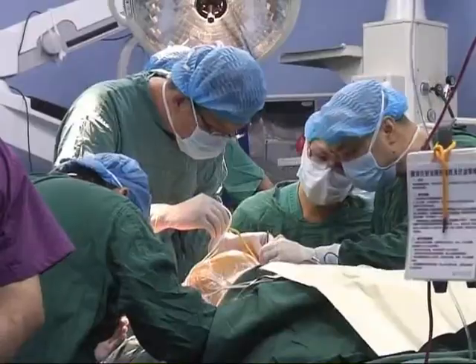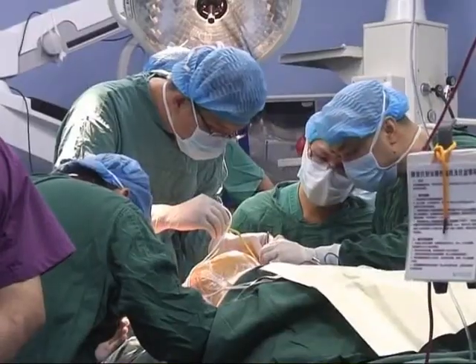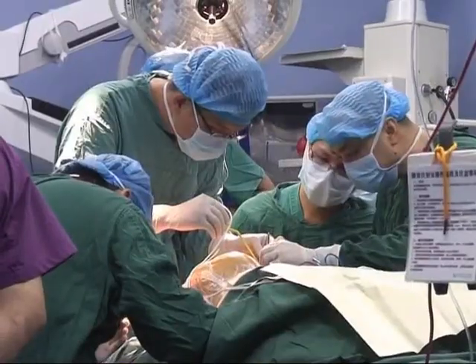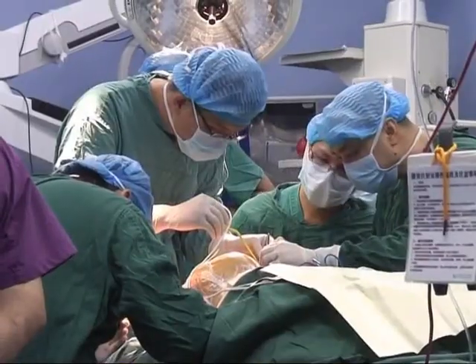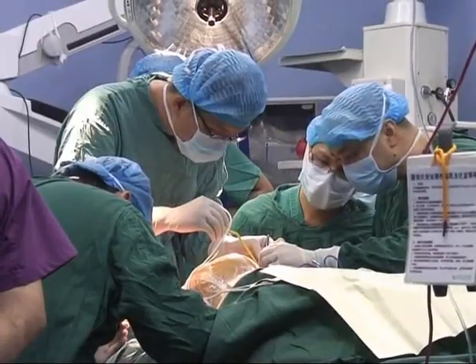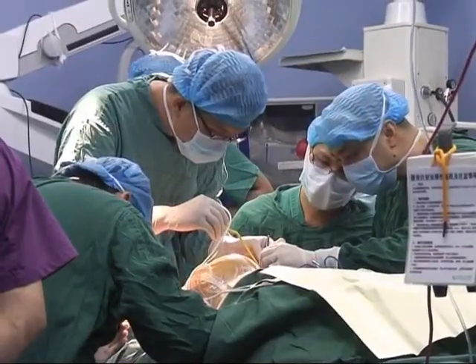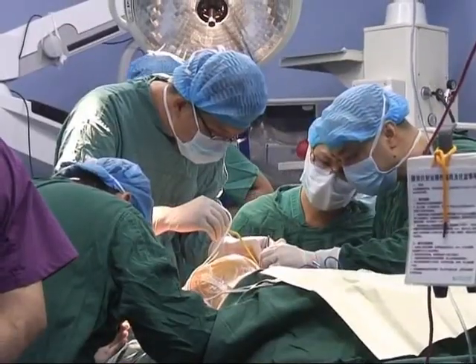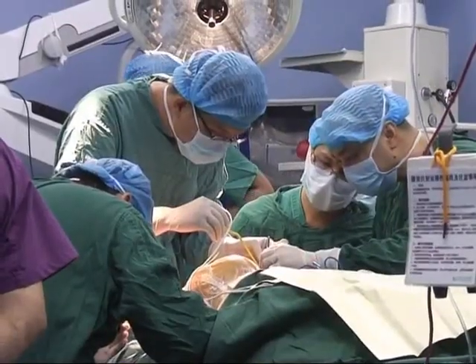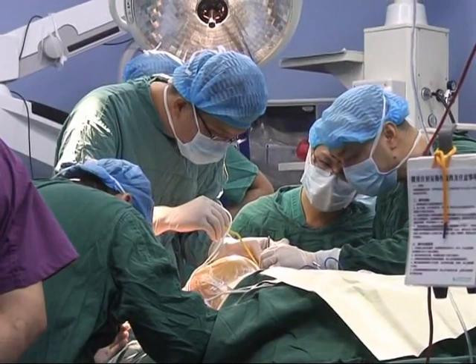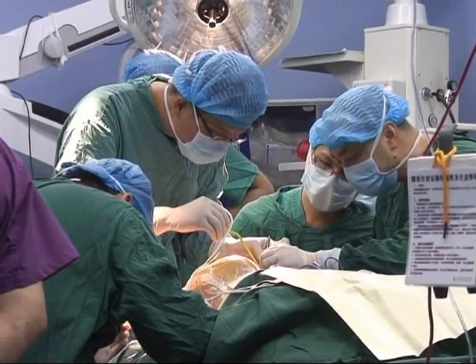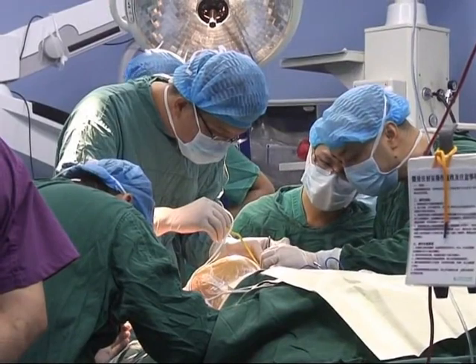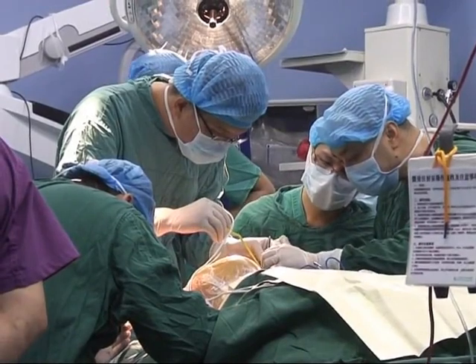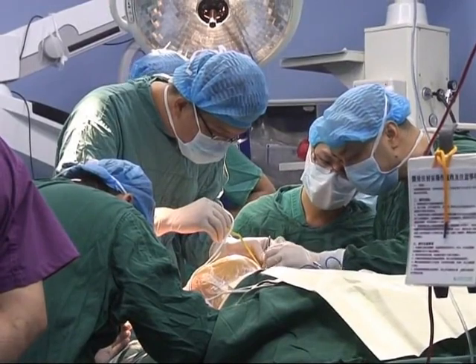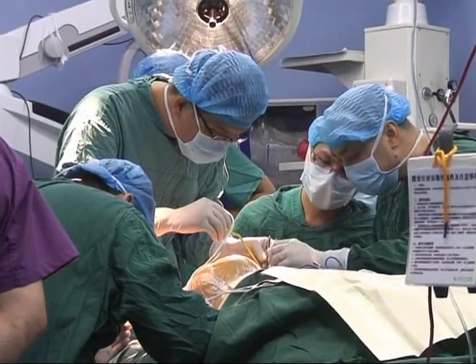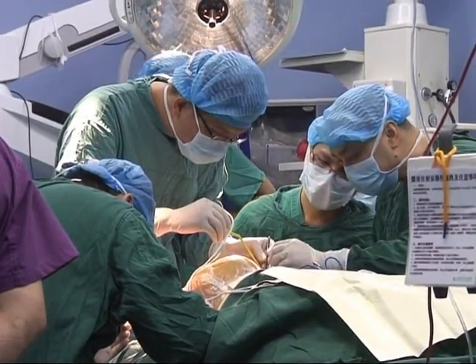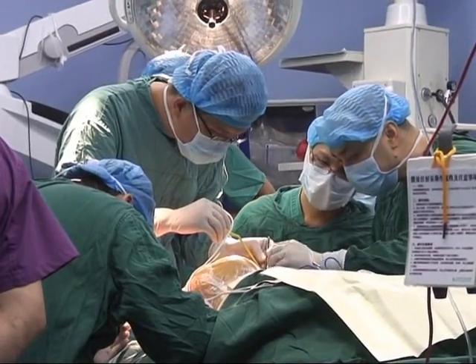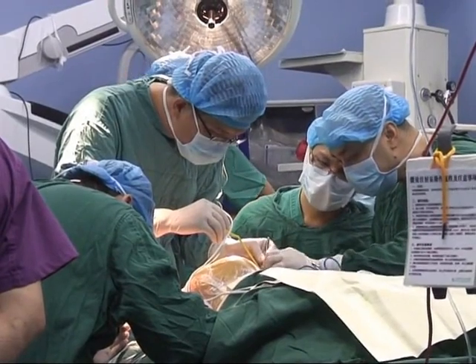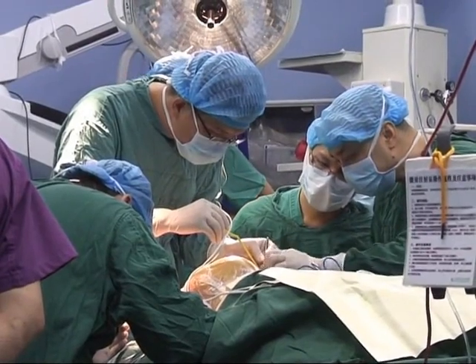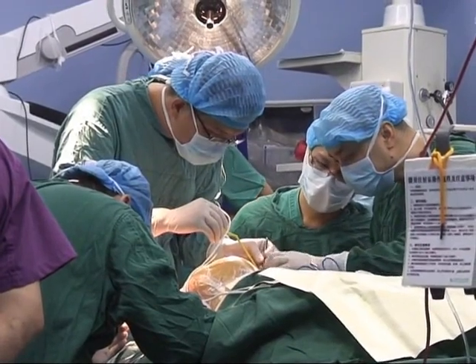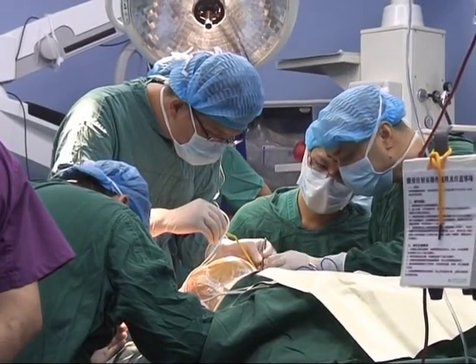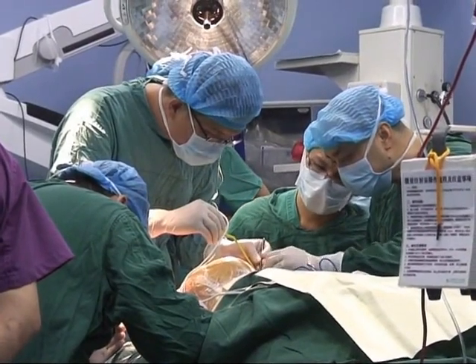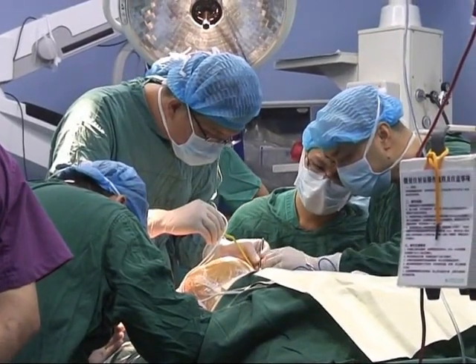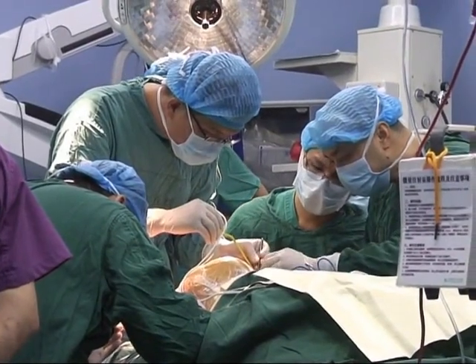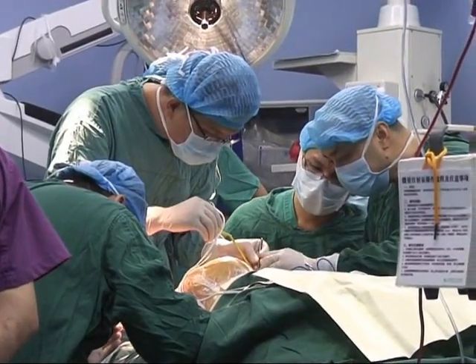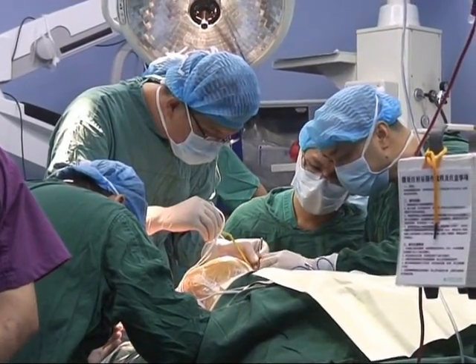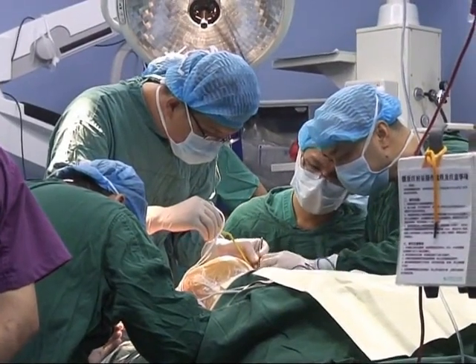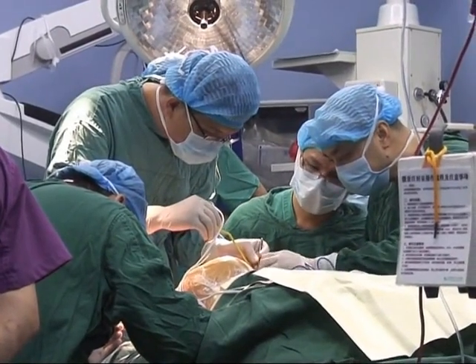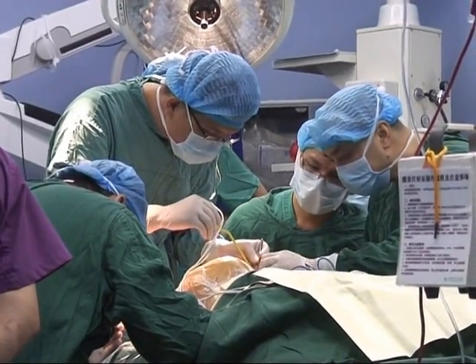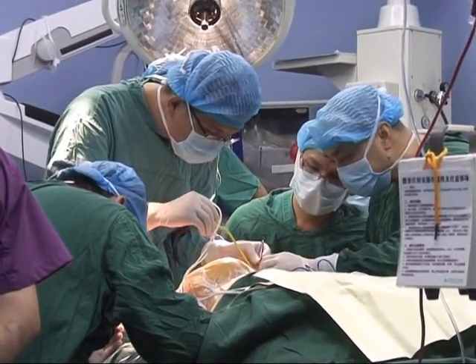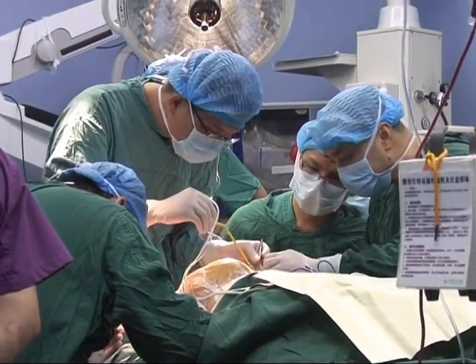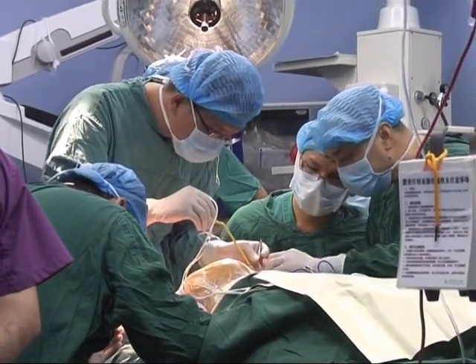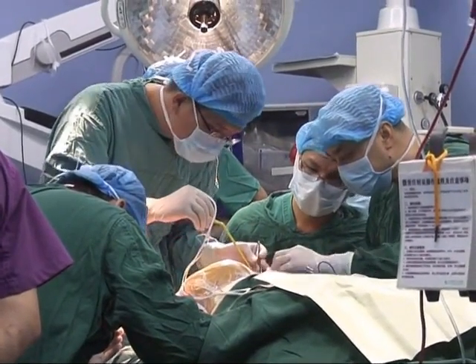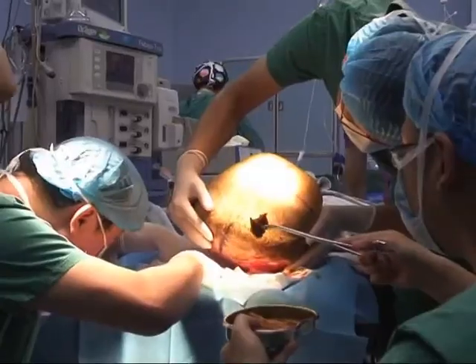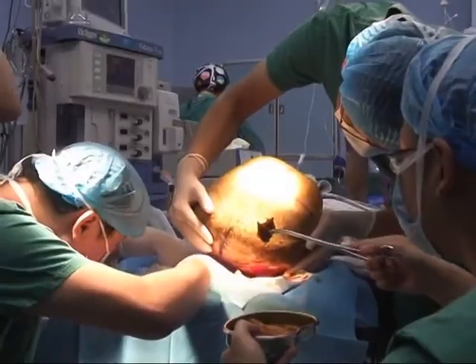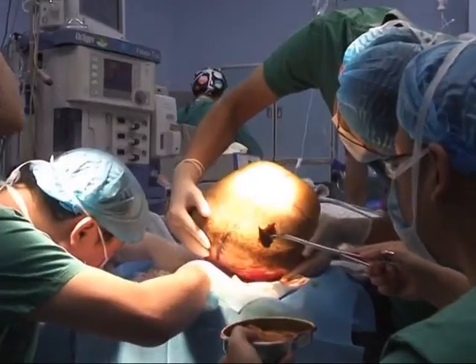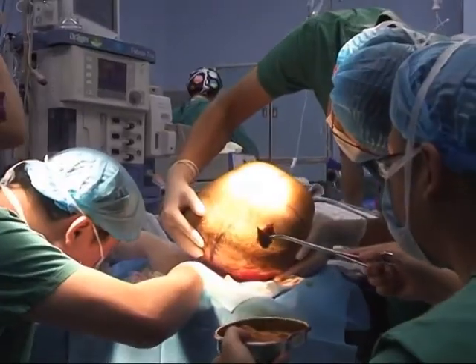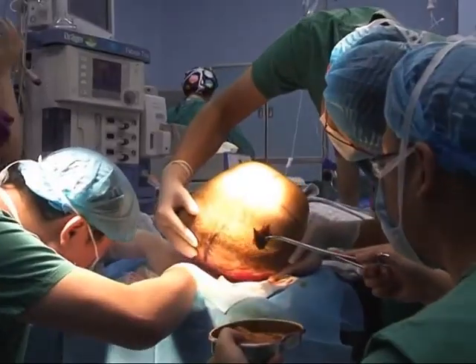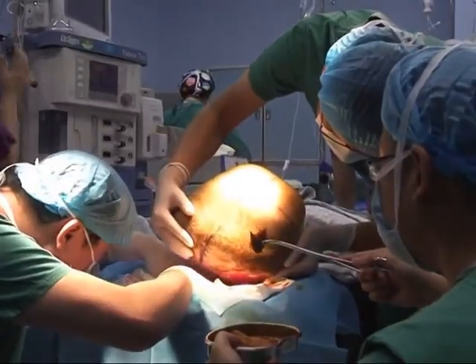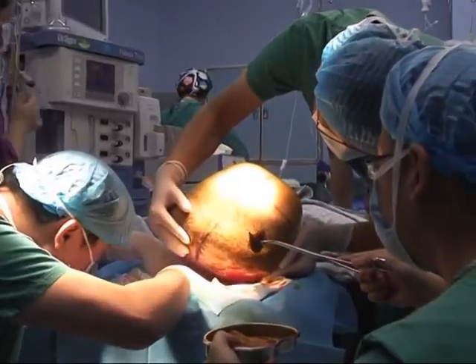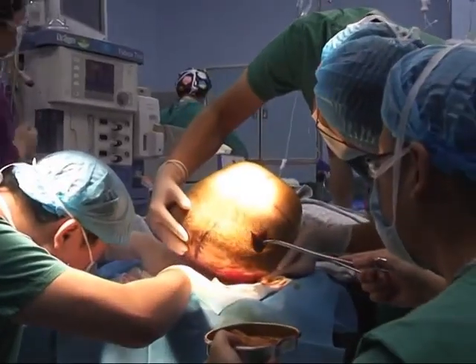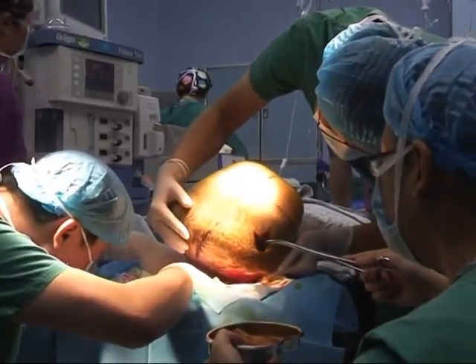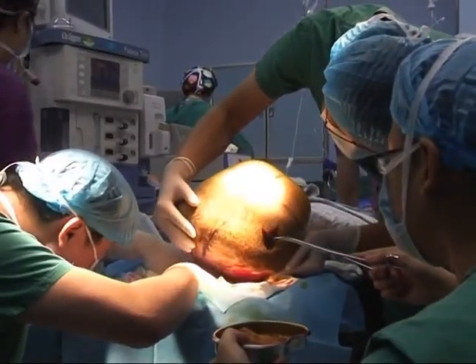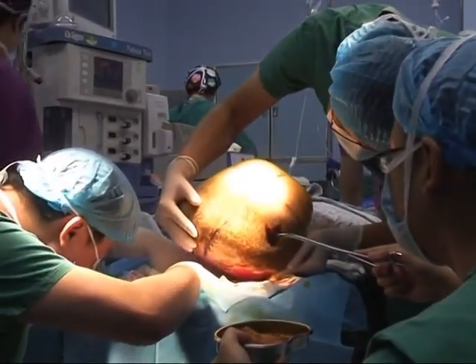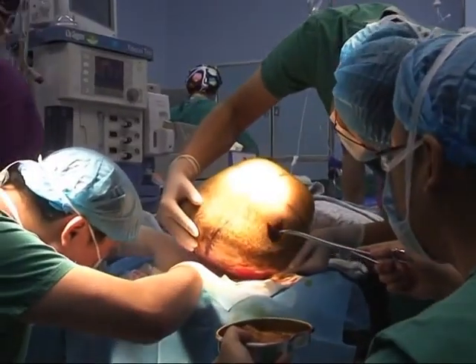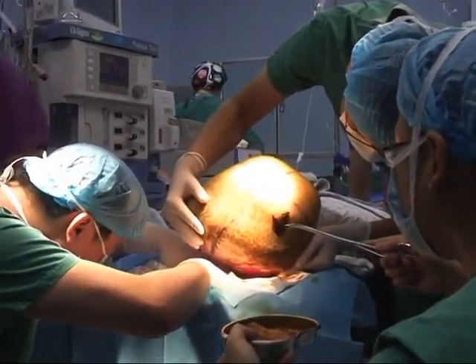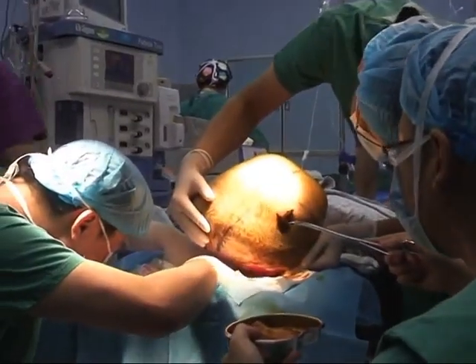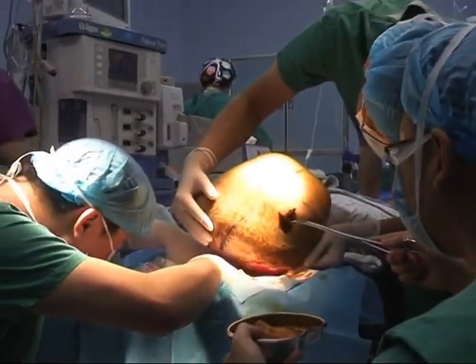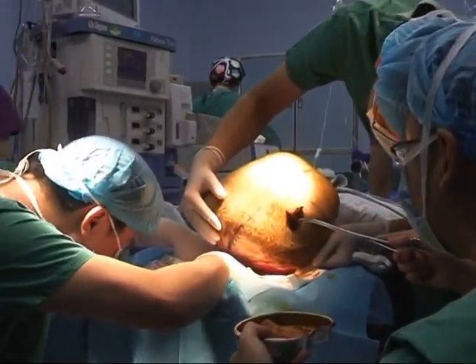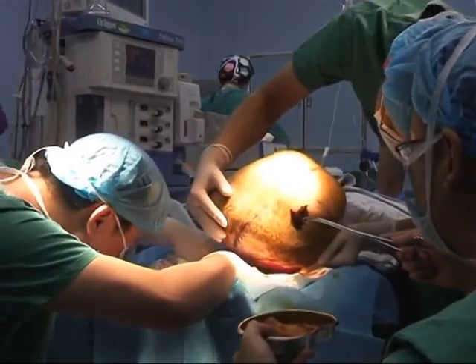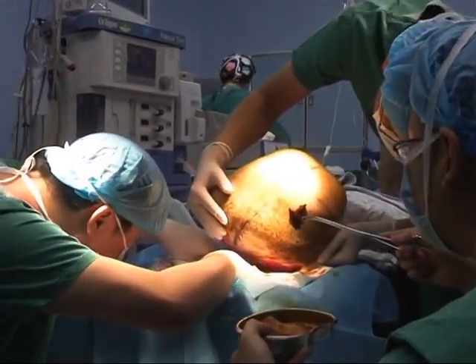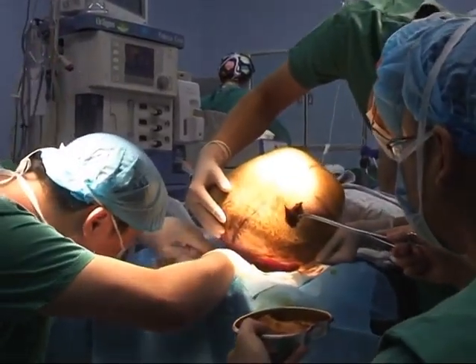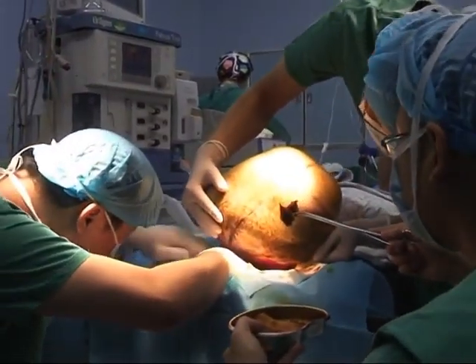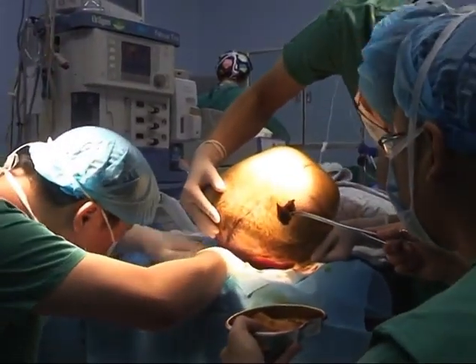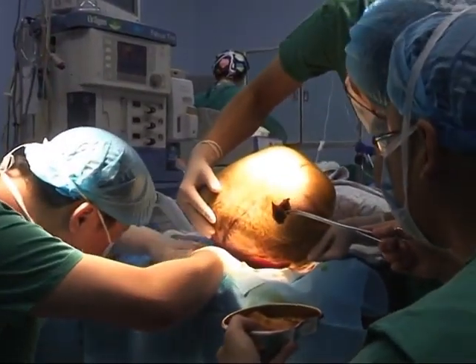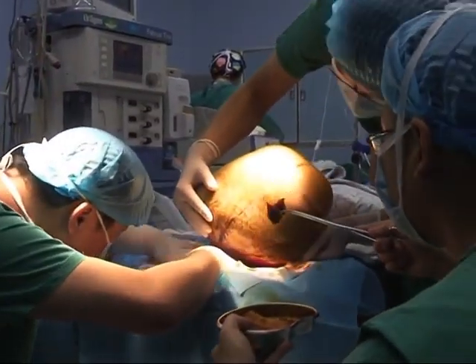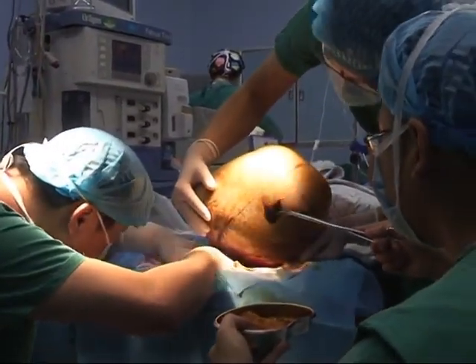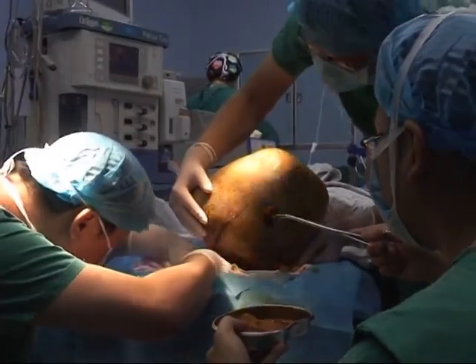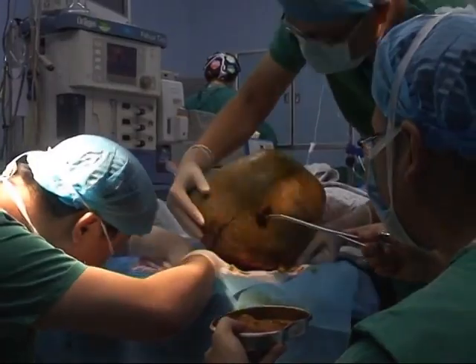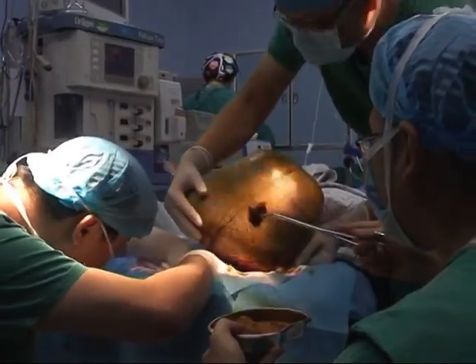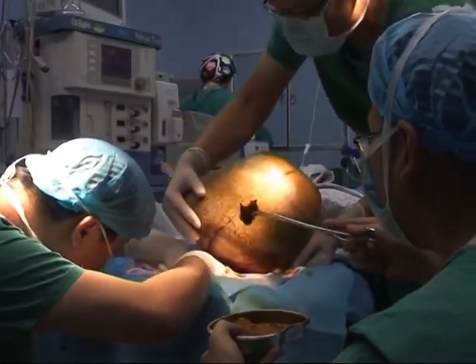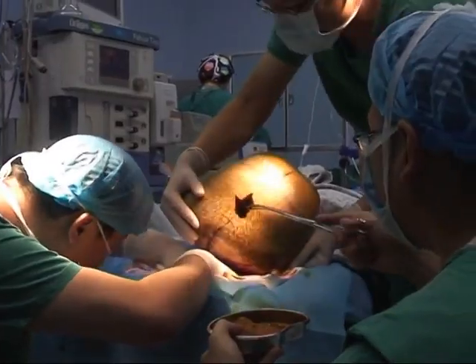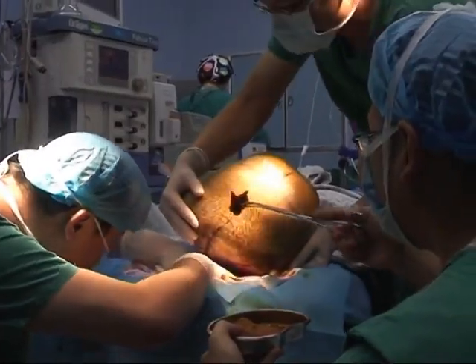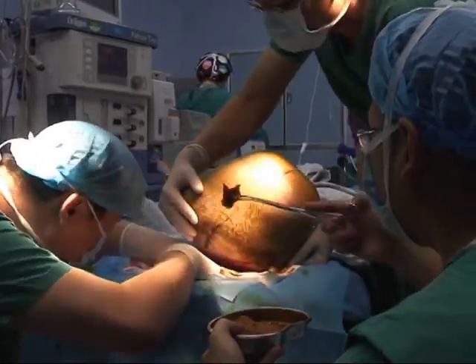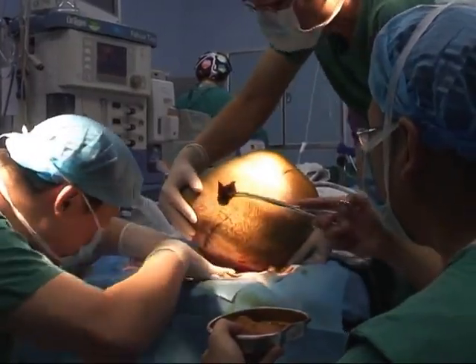The doctors had to drain 7.5 liters of fluid from the girl's head during the operation, a procedure which took four hours.